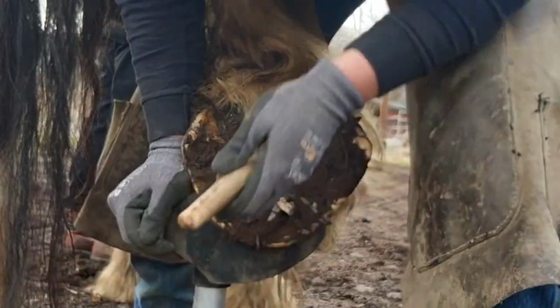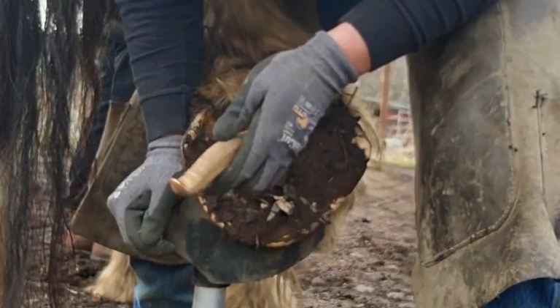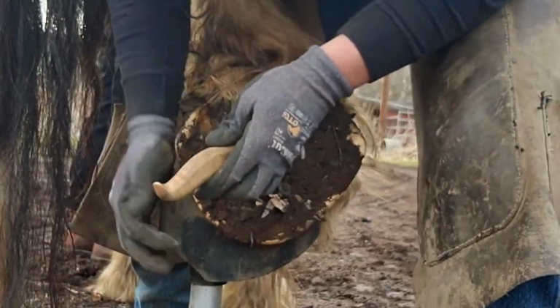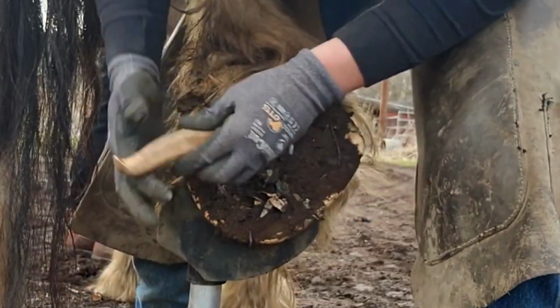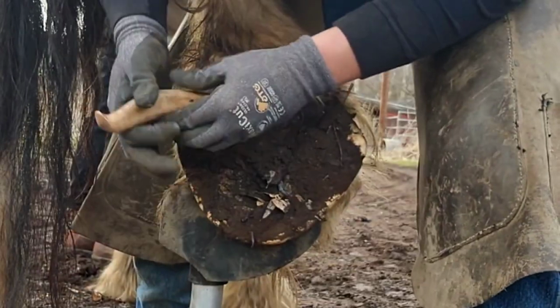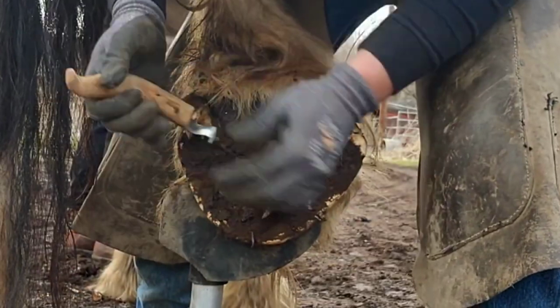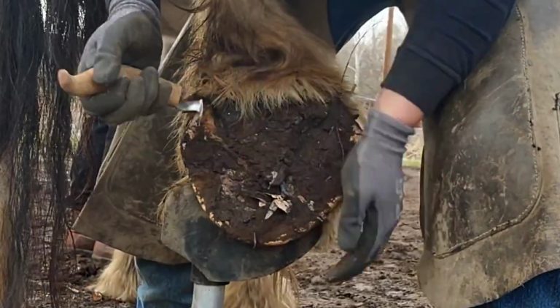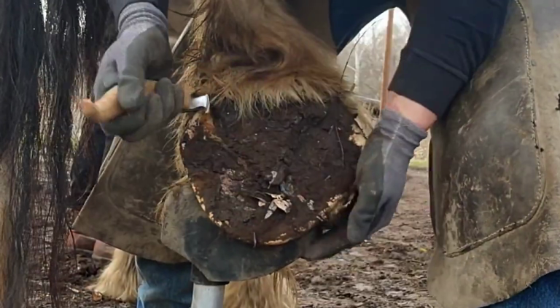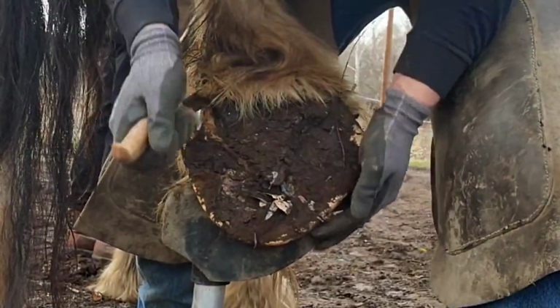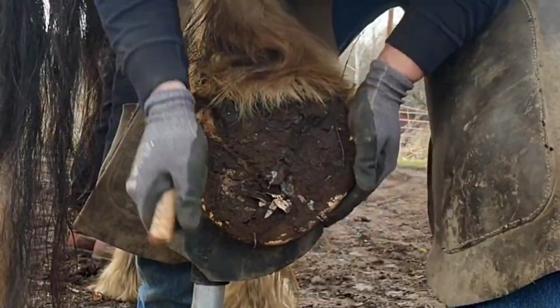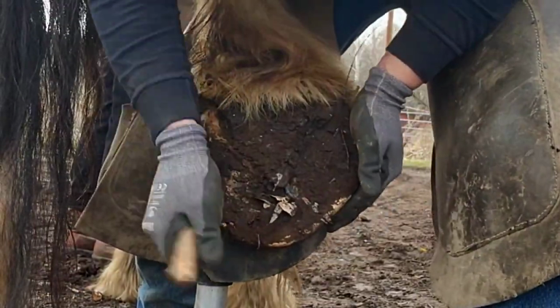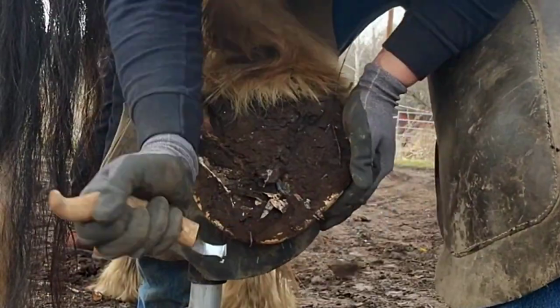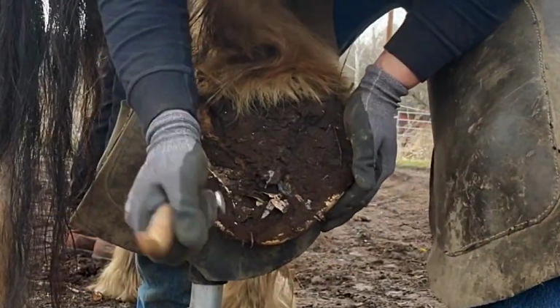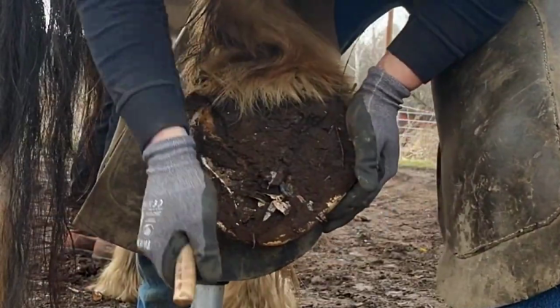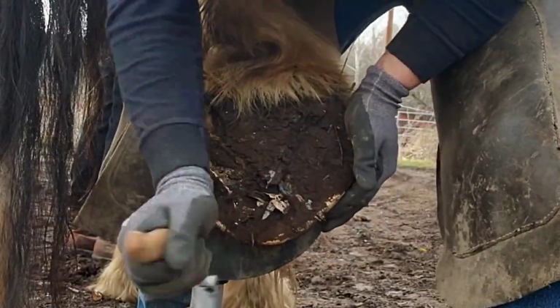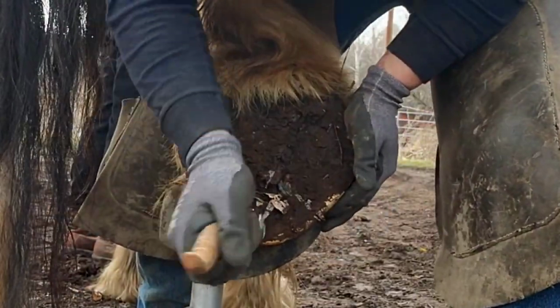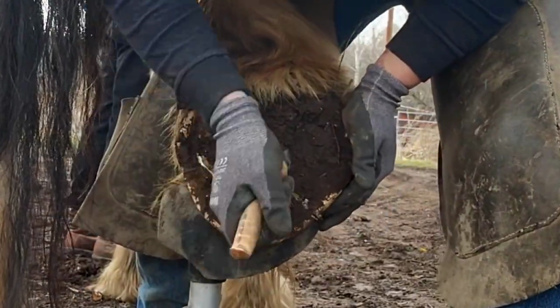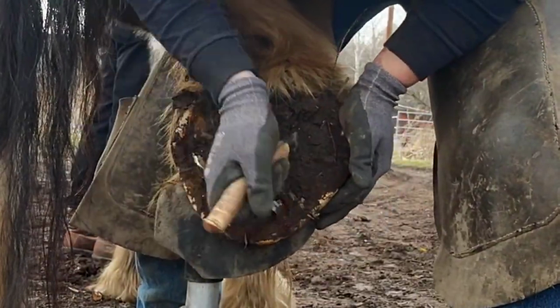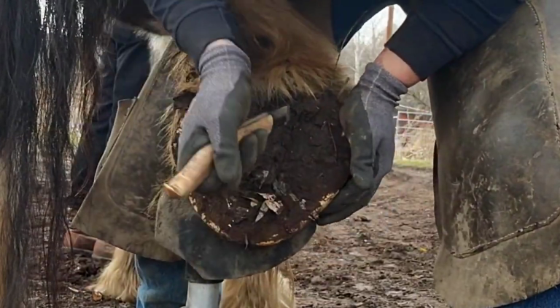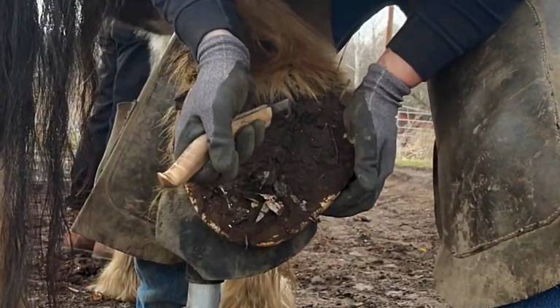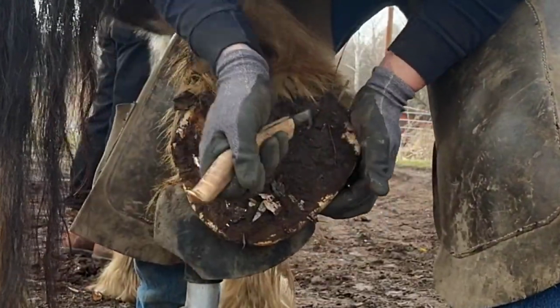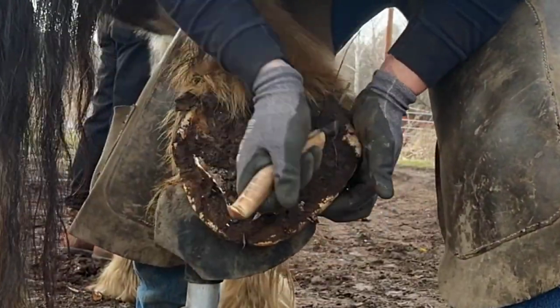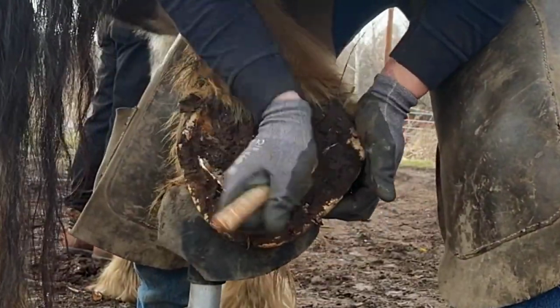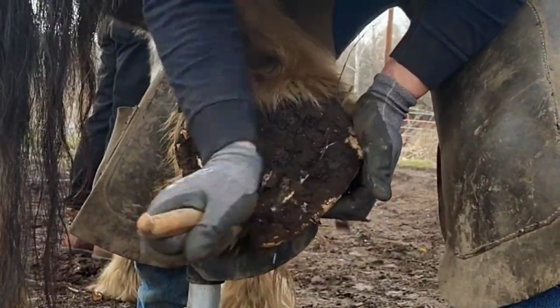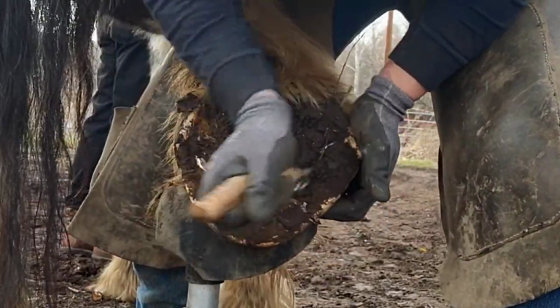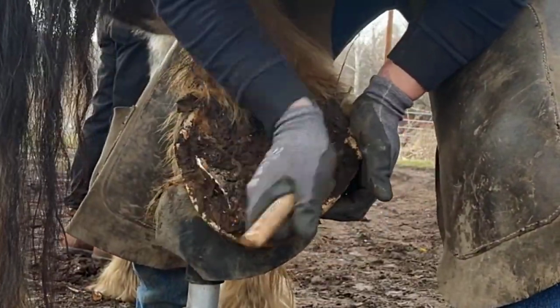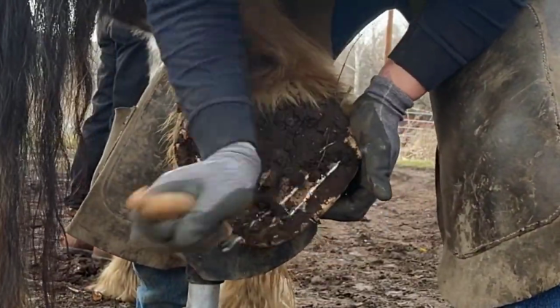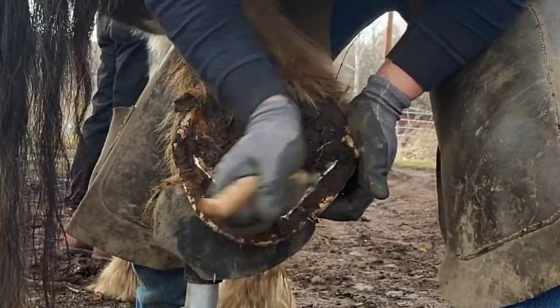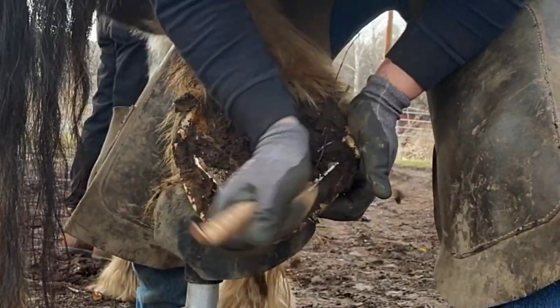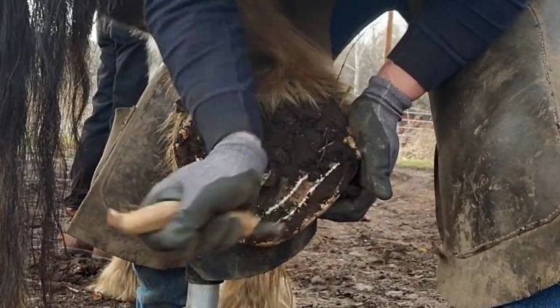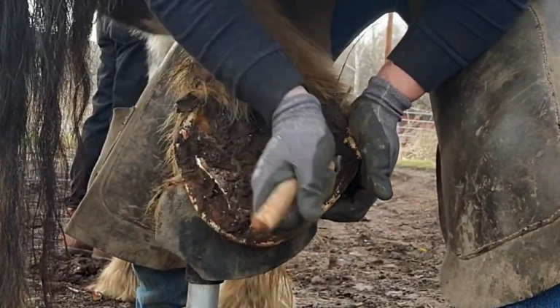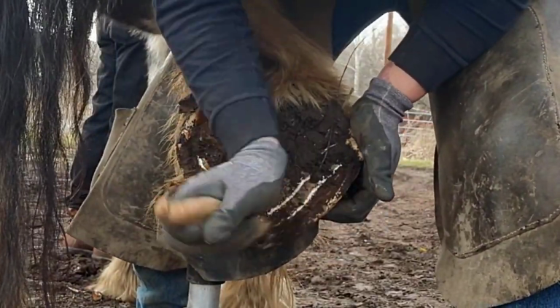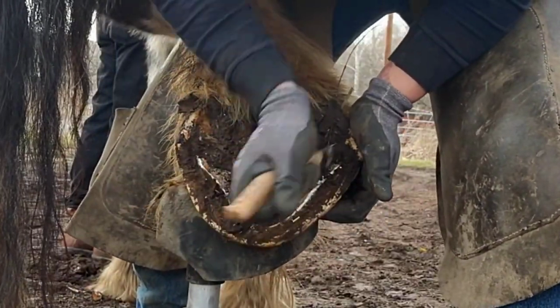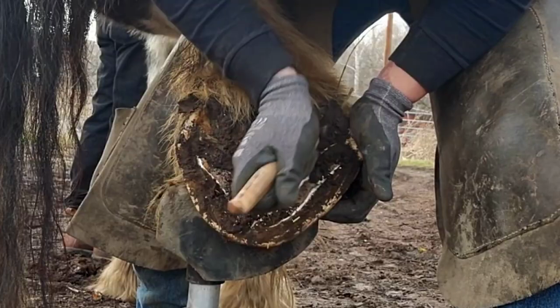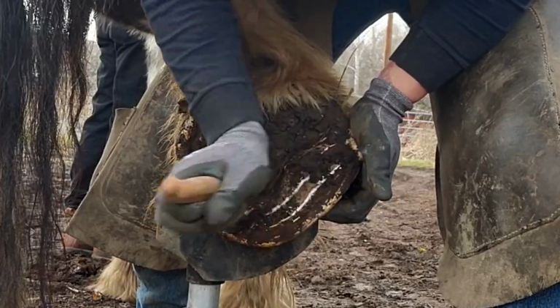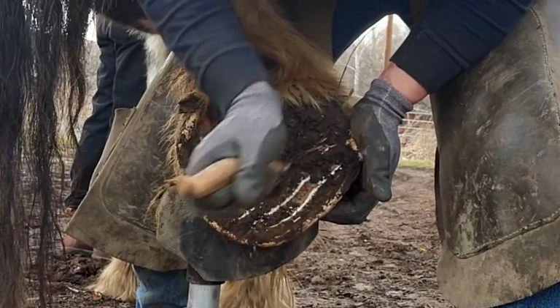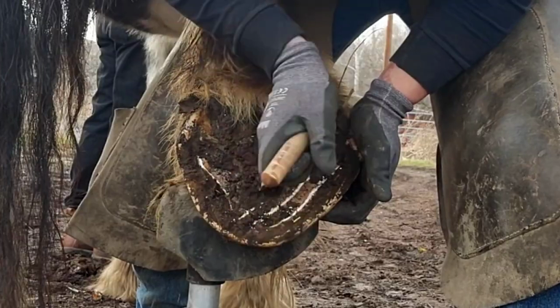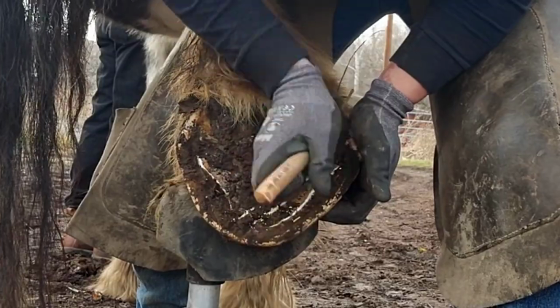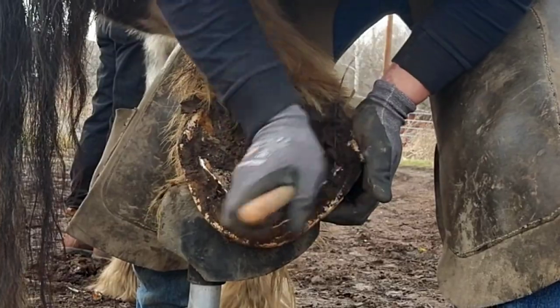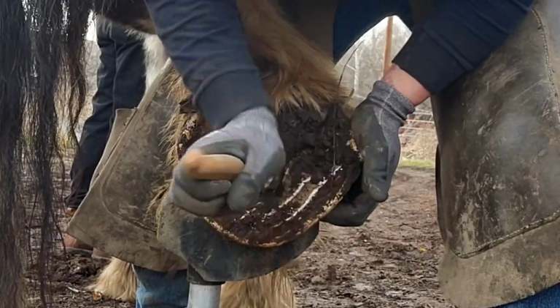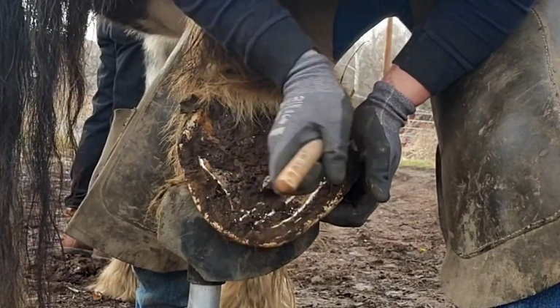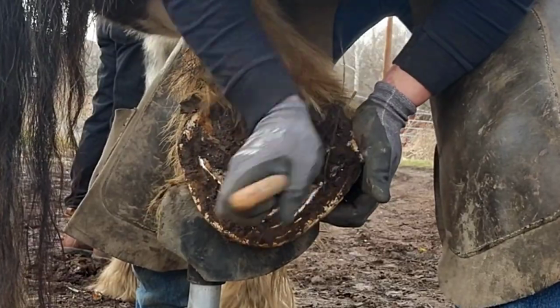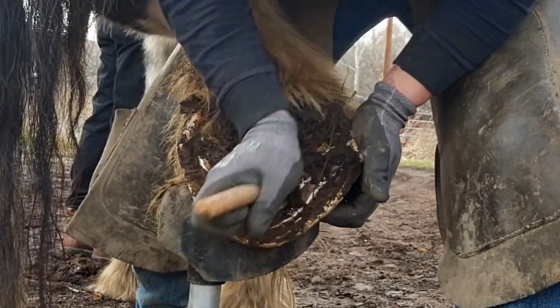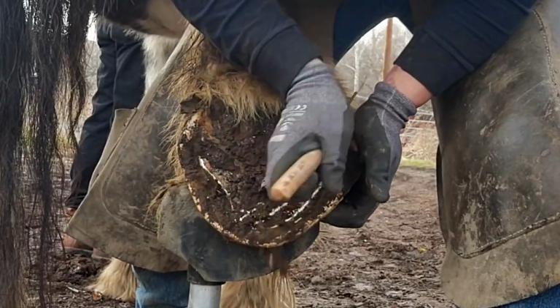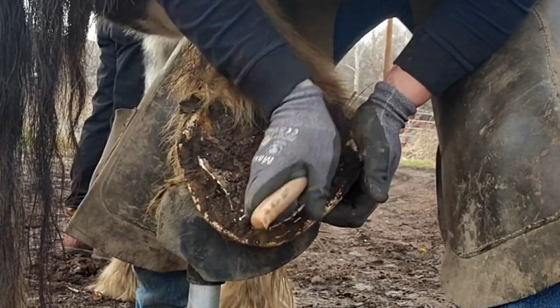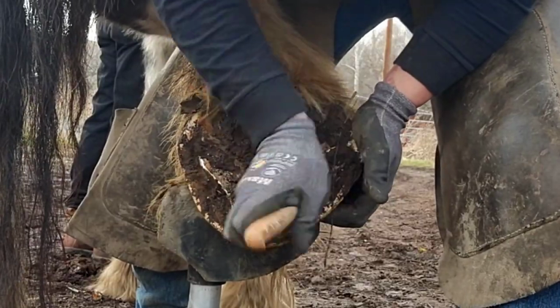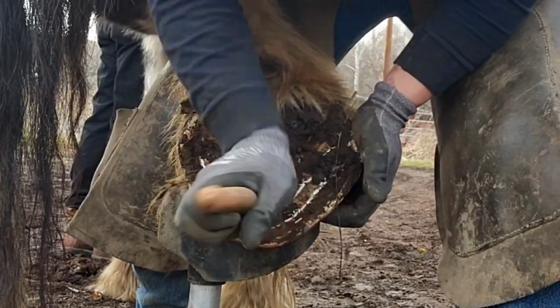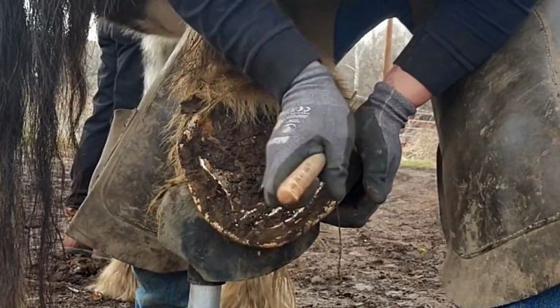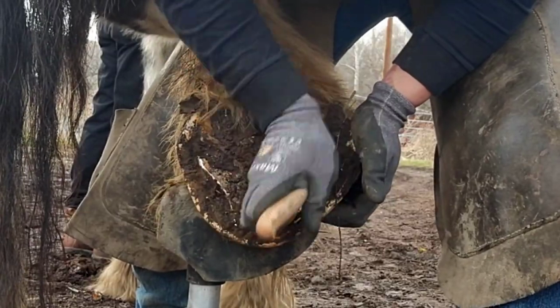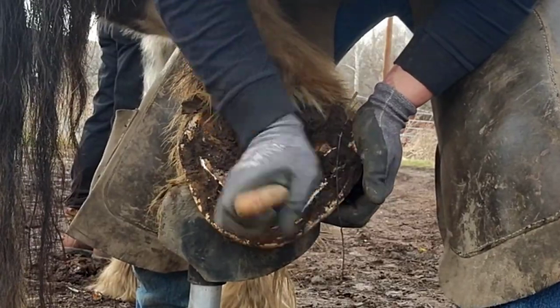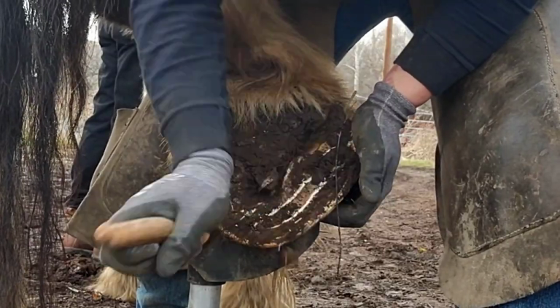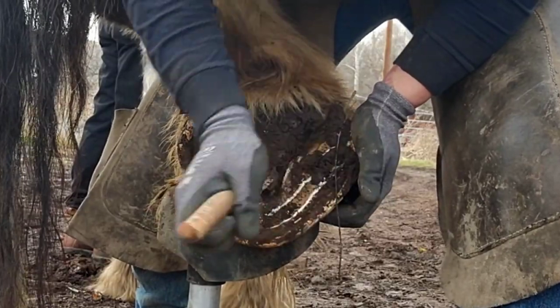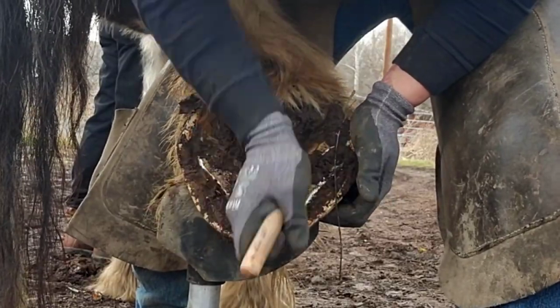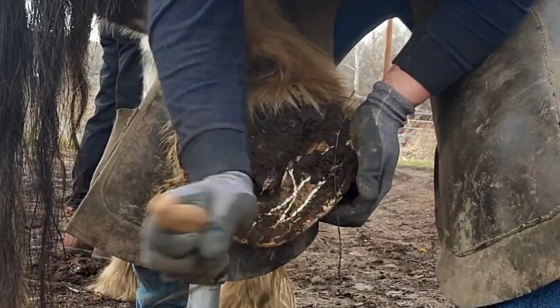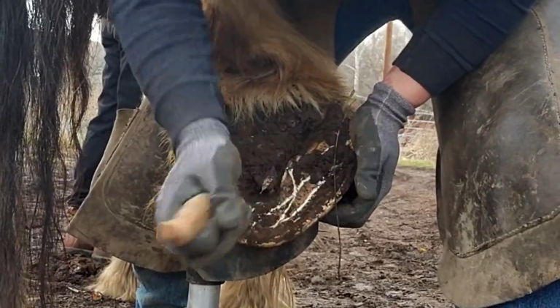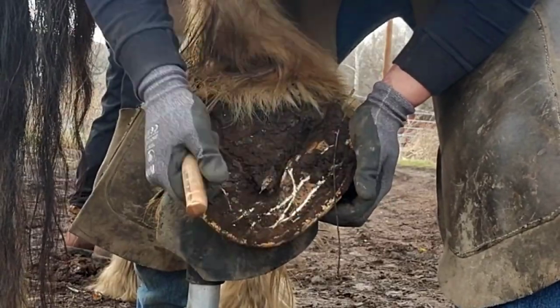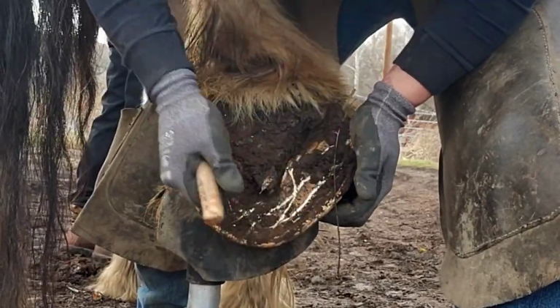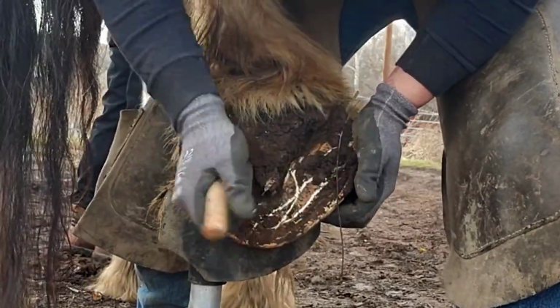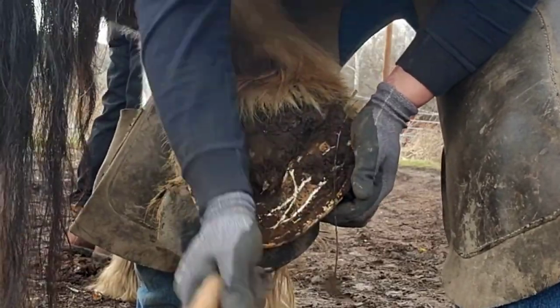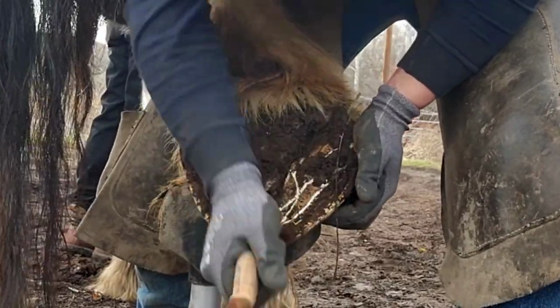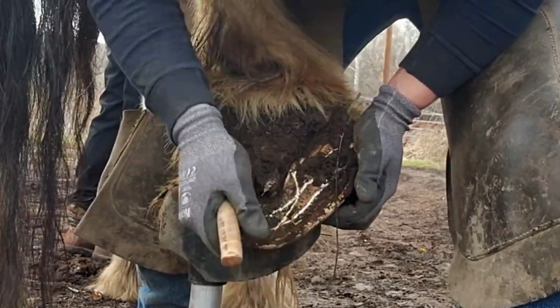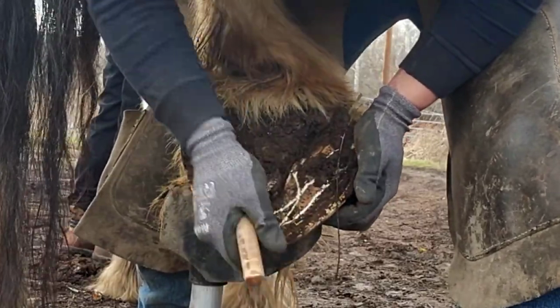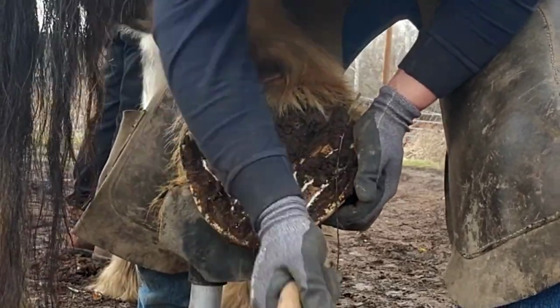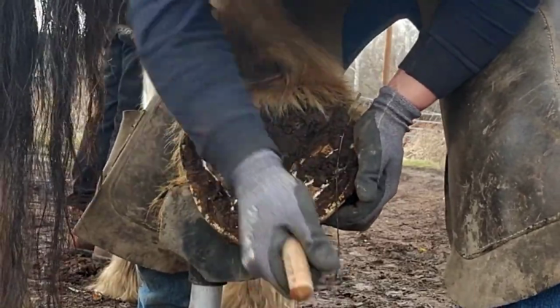Hey everyone, welcome to Three Crosses Farrier Company. I'm Caleb, and I'm going to be walking you through trimming a draft horse today.